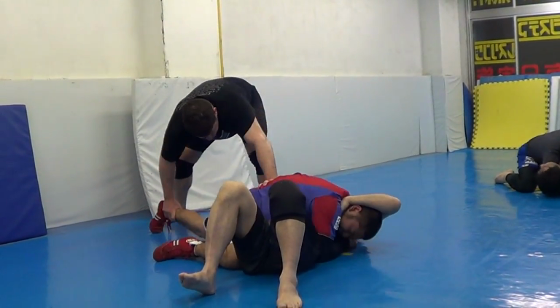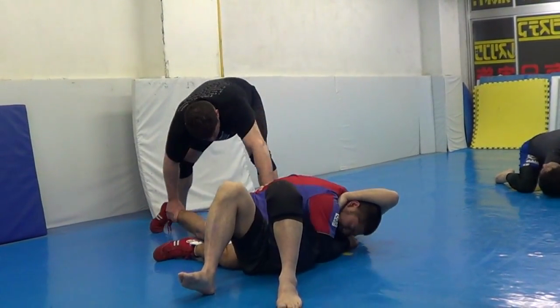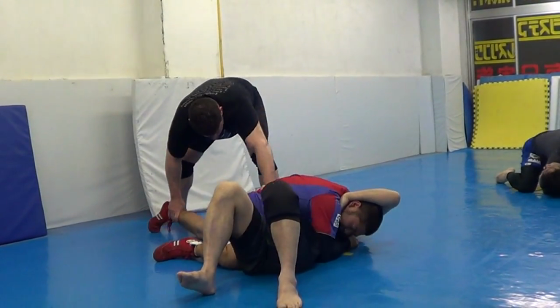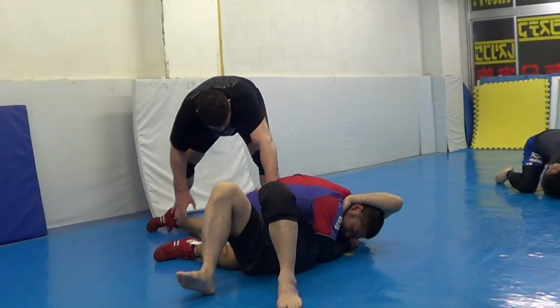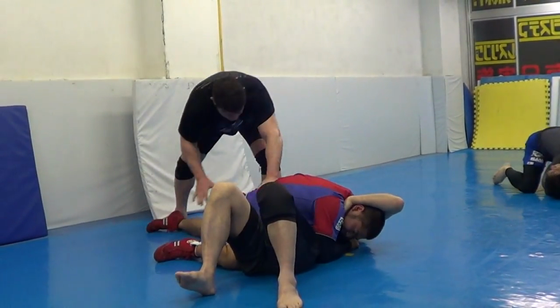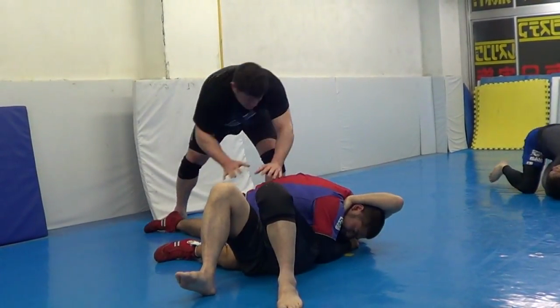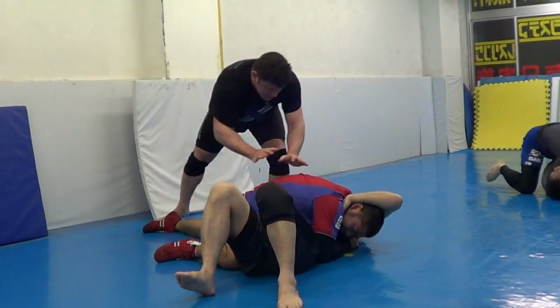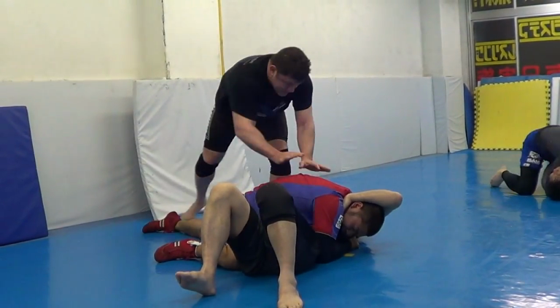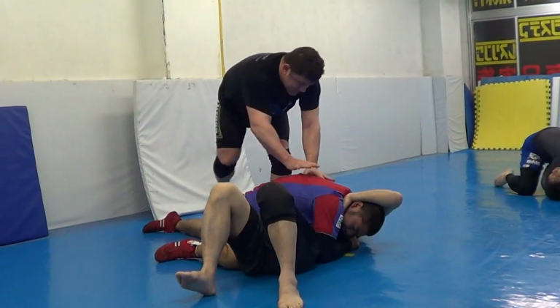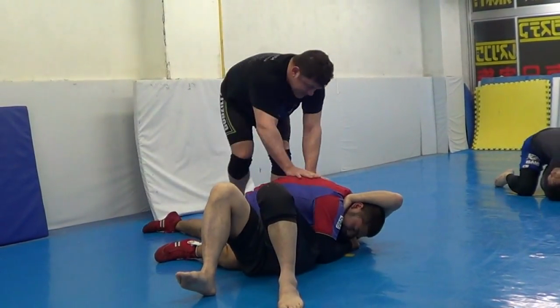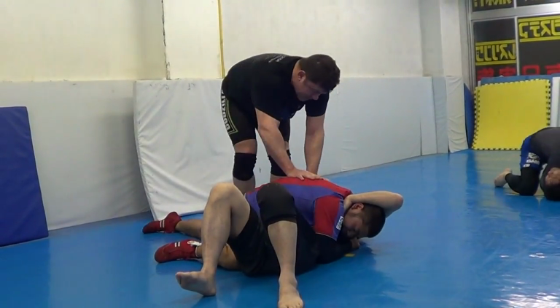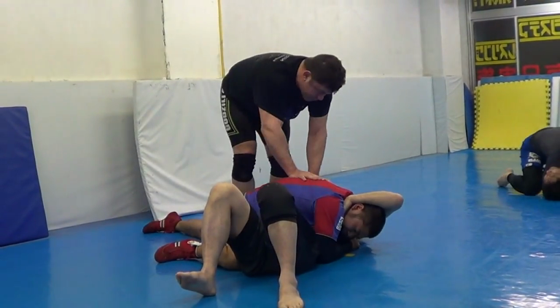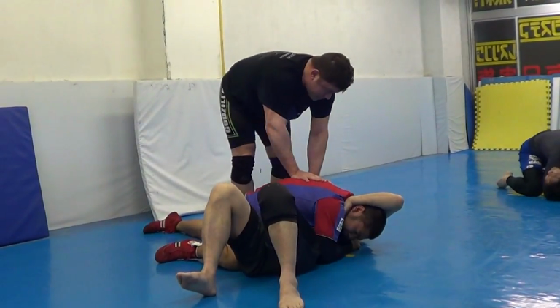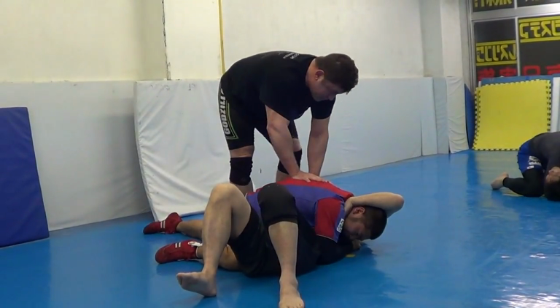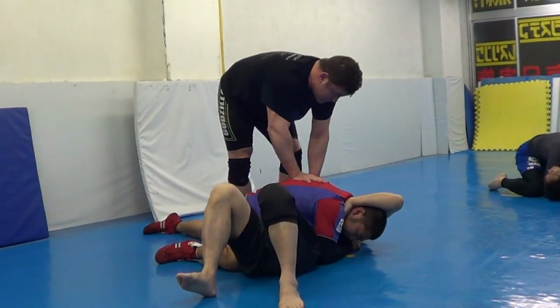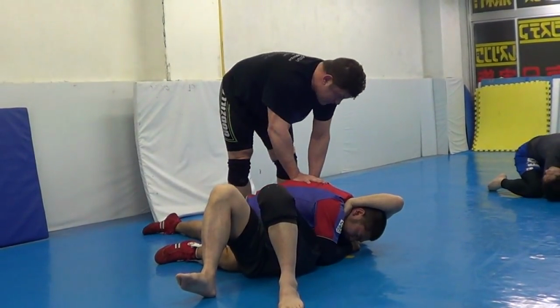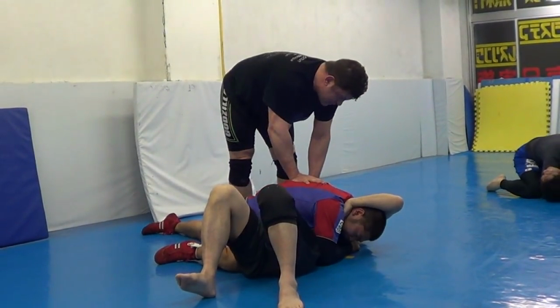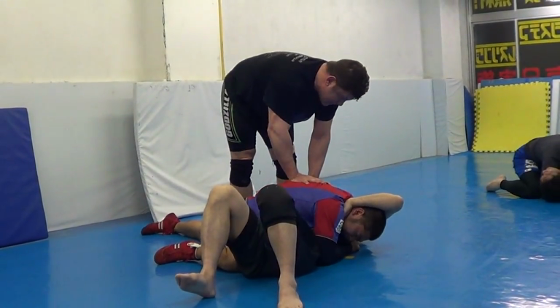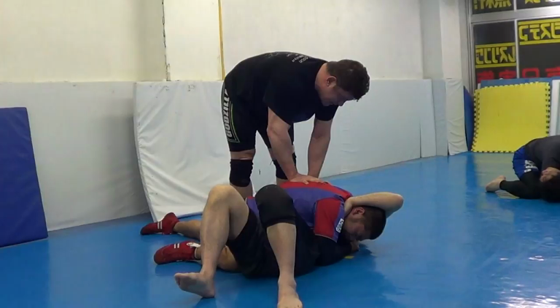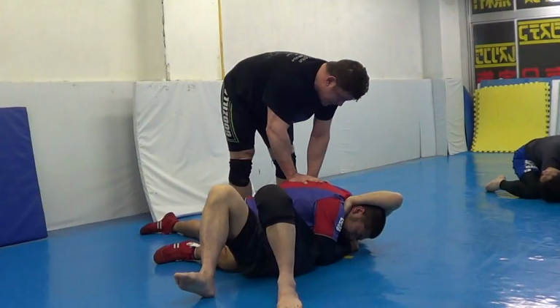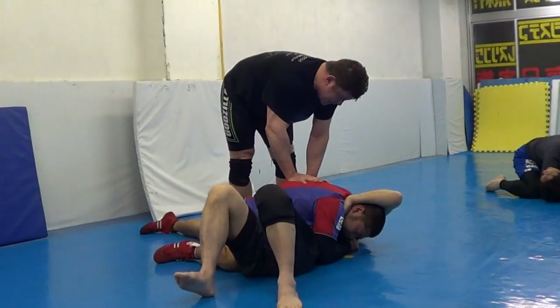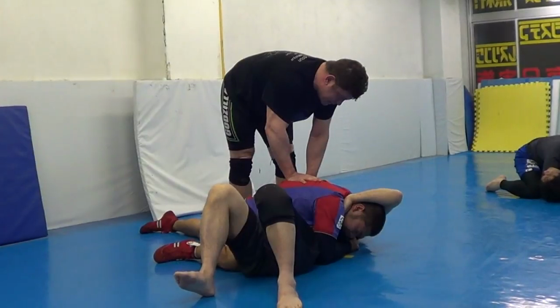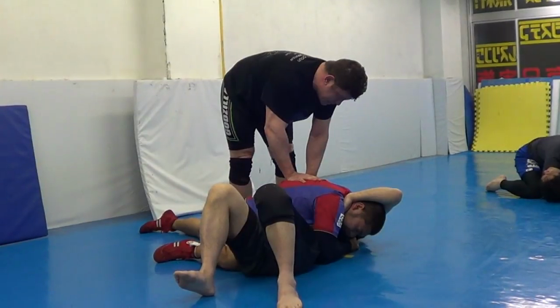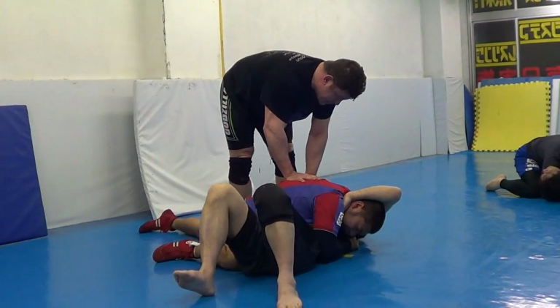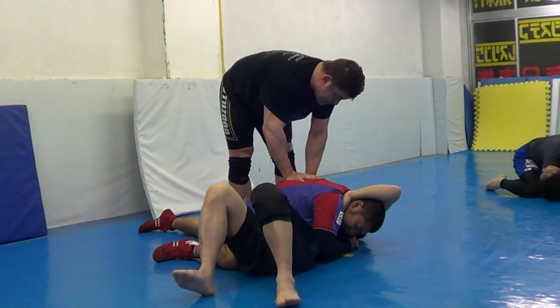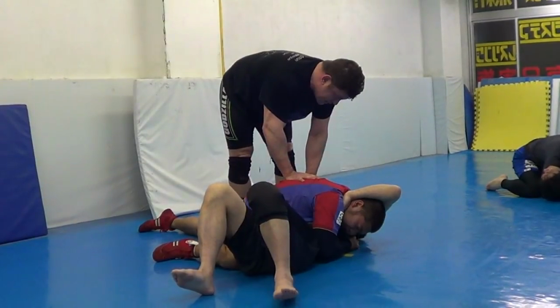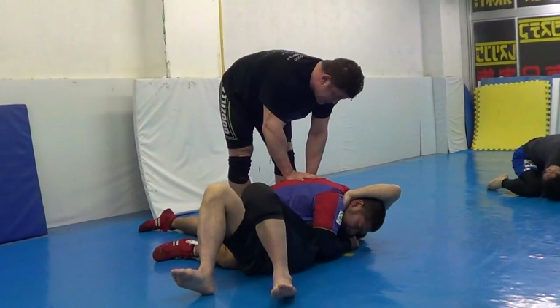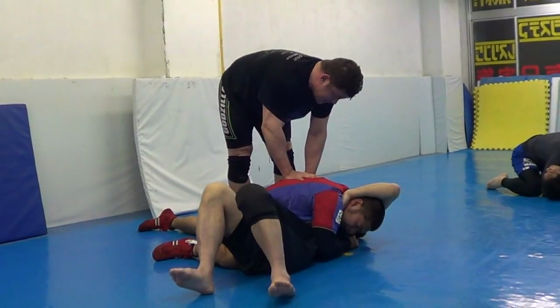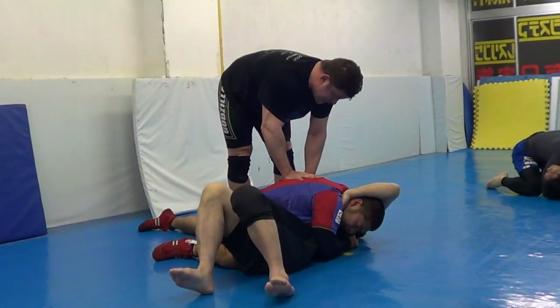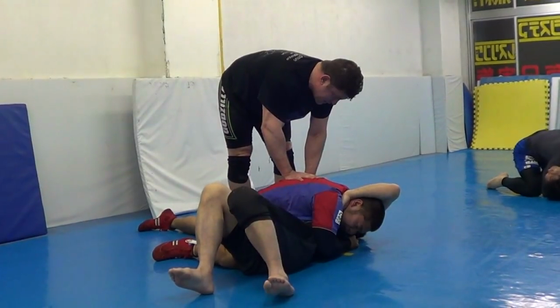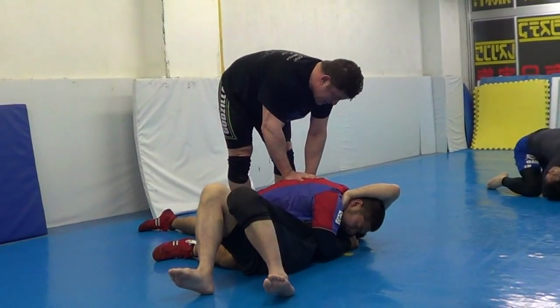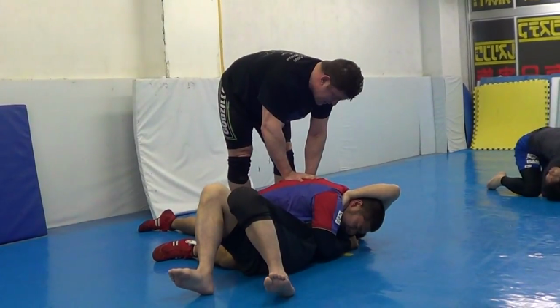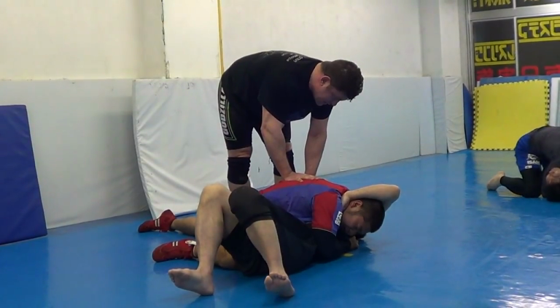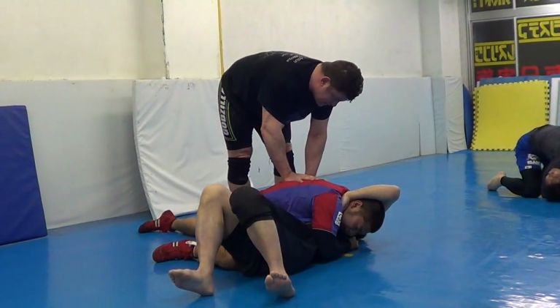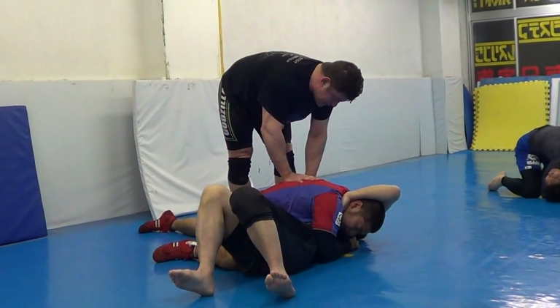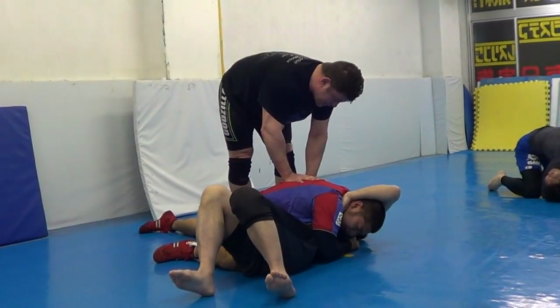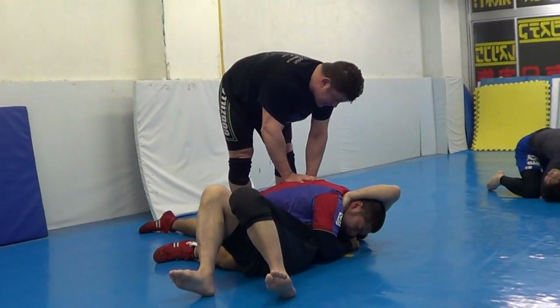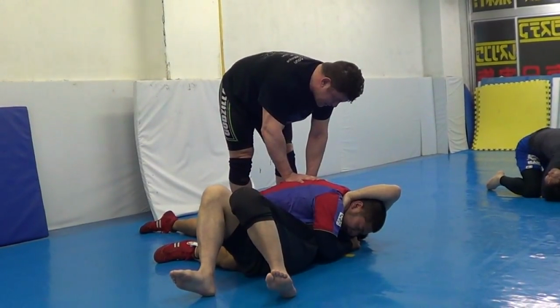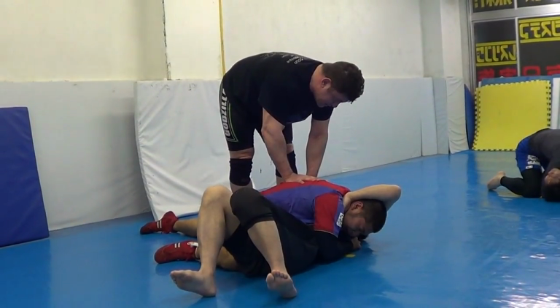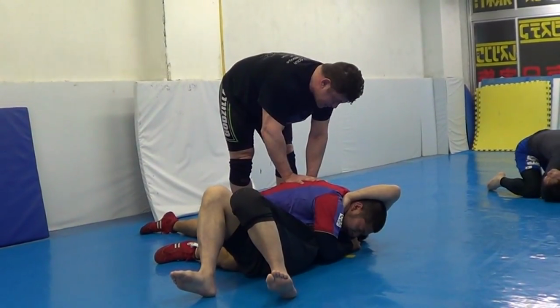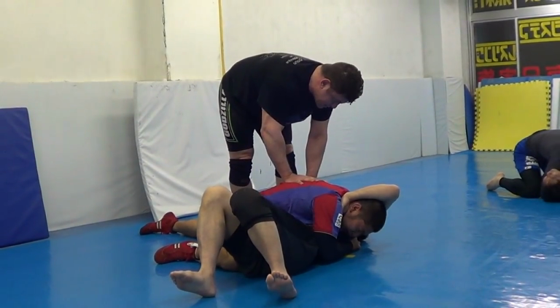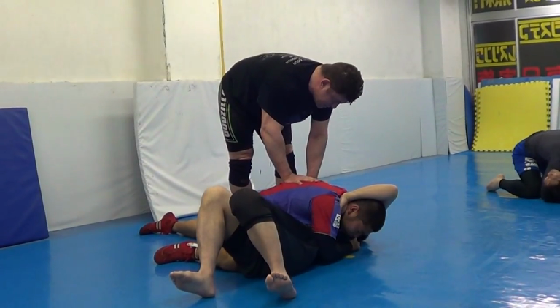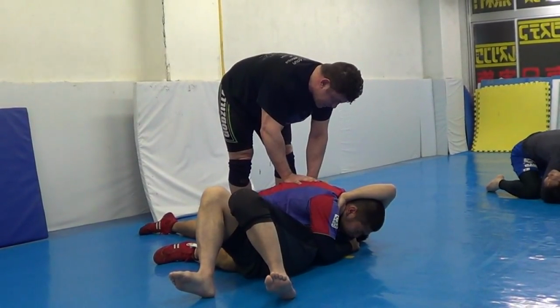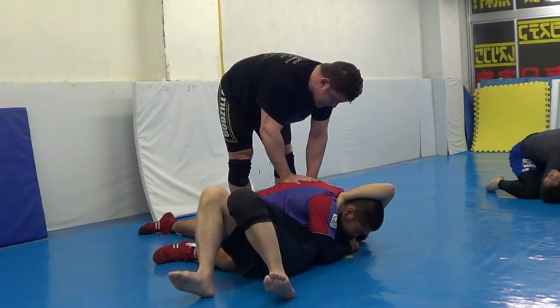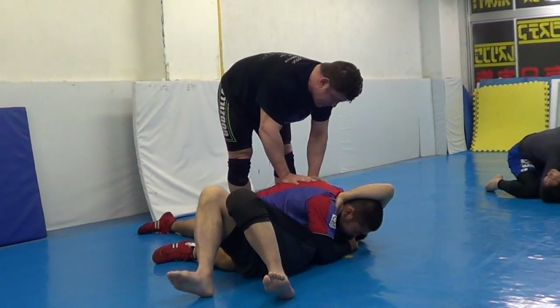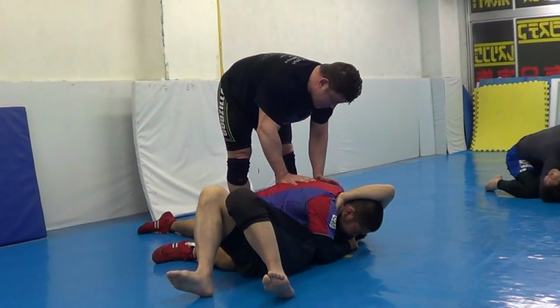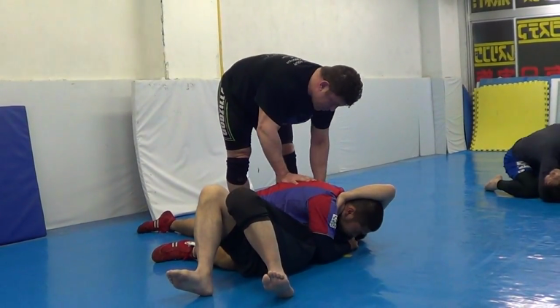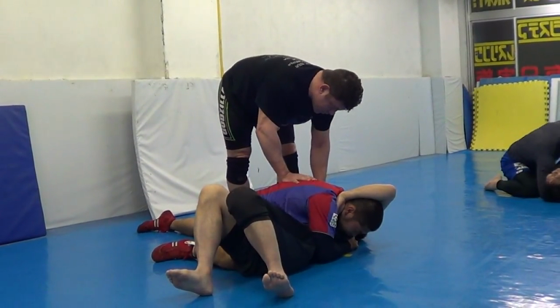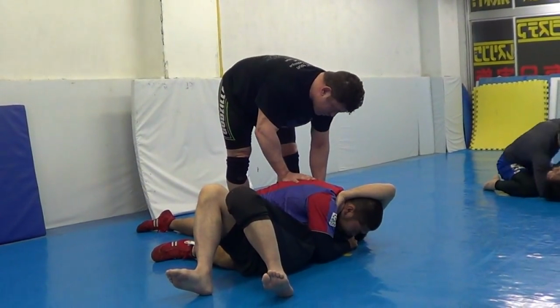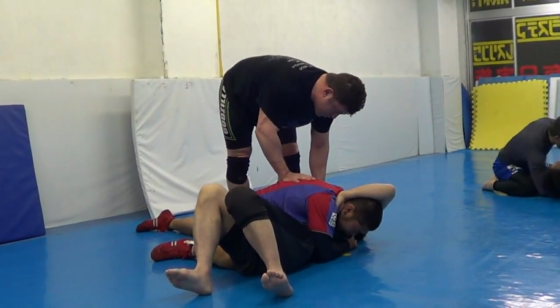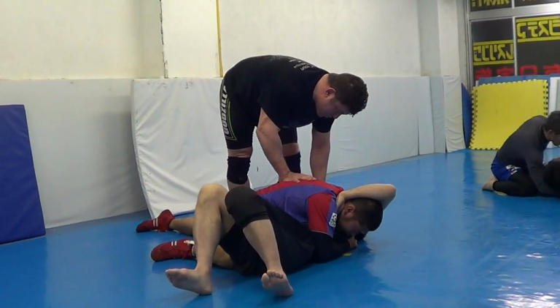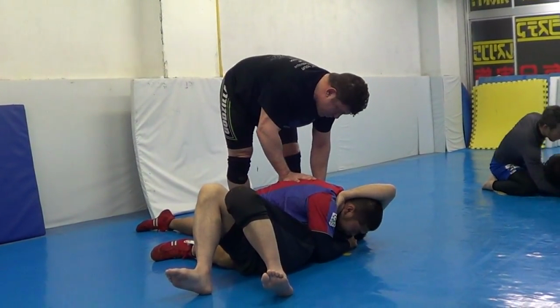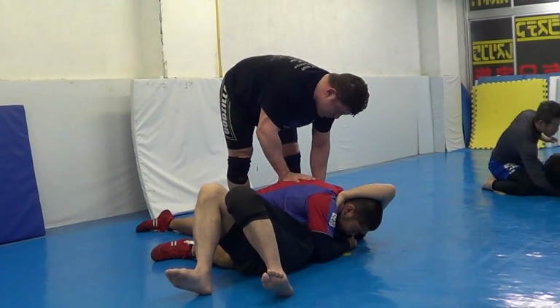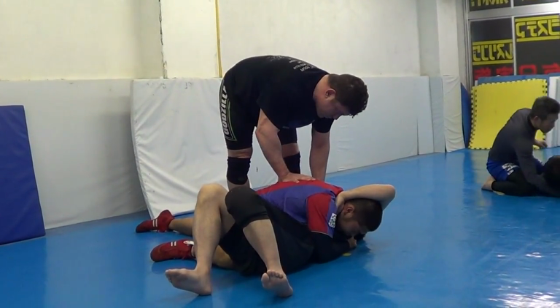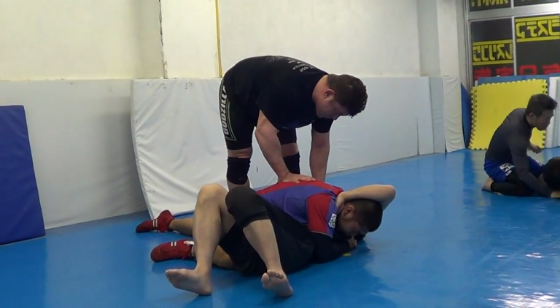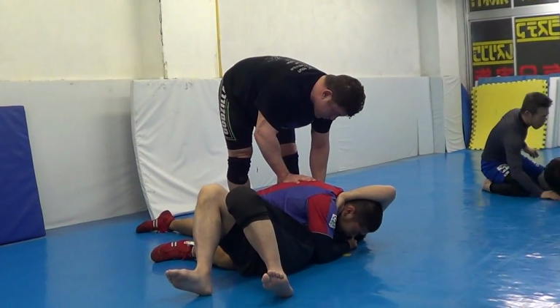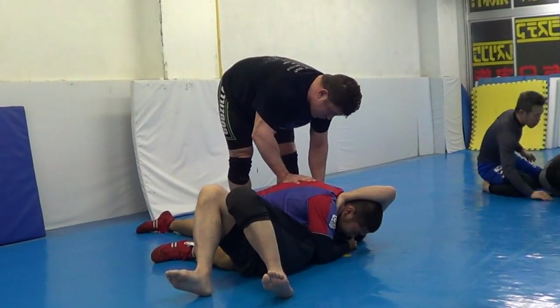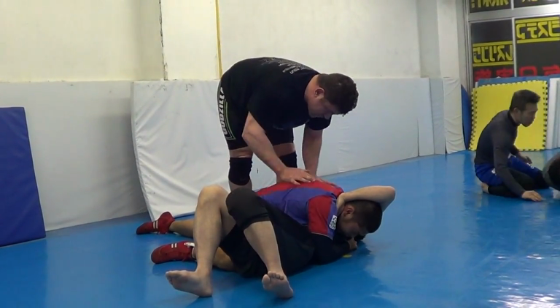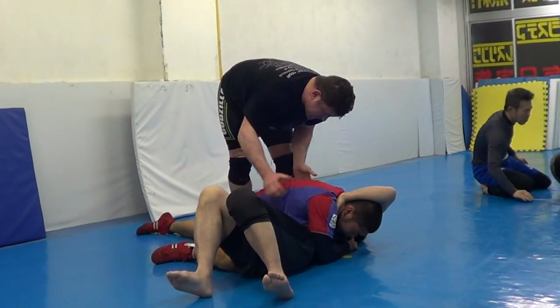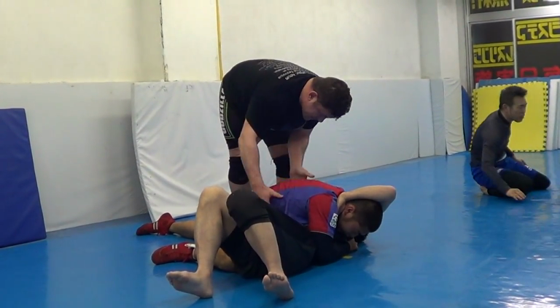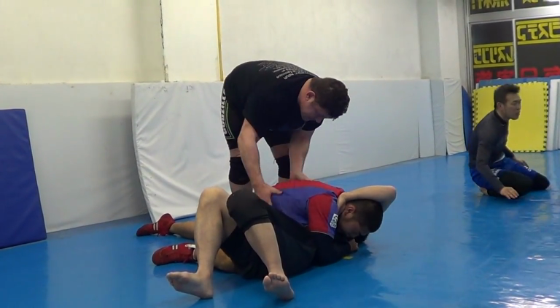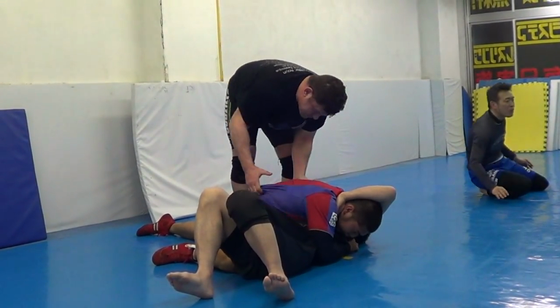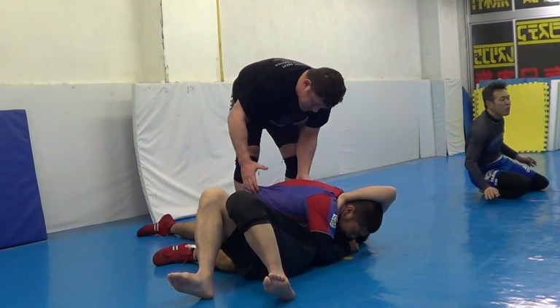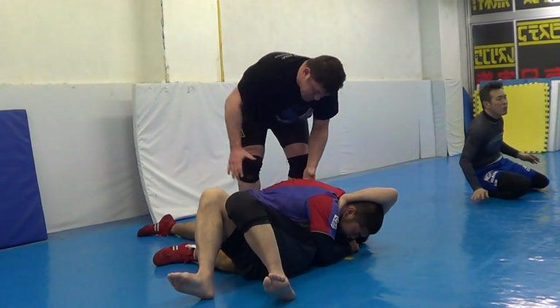Squat down. Stop. 1, 2, 3, 4, go. Then switch.